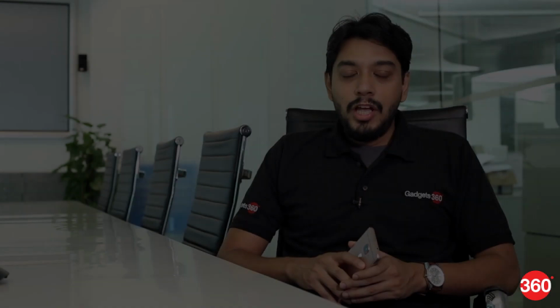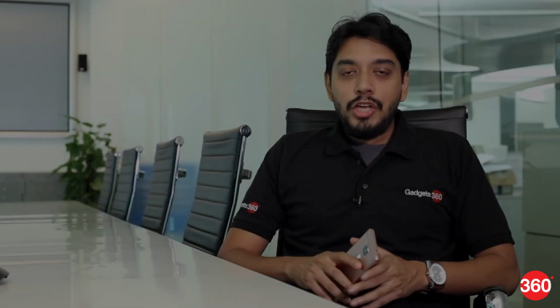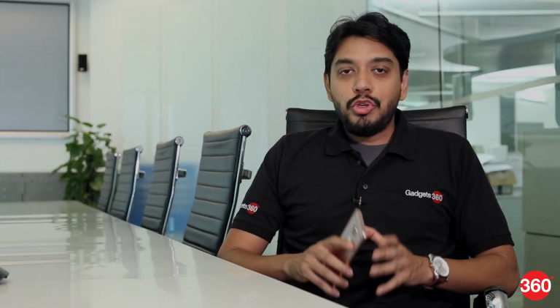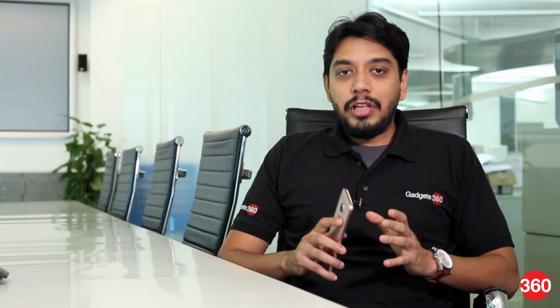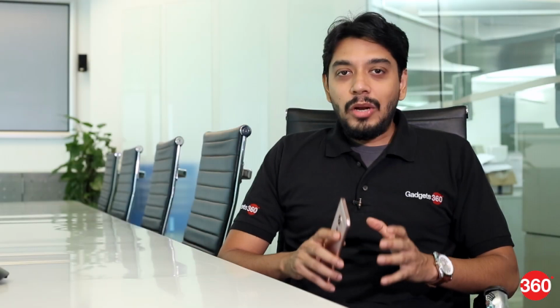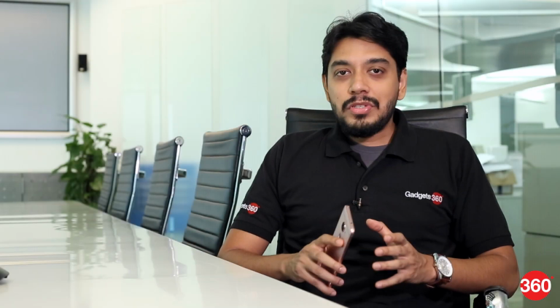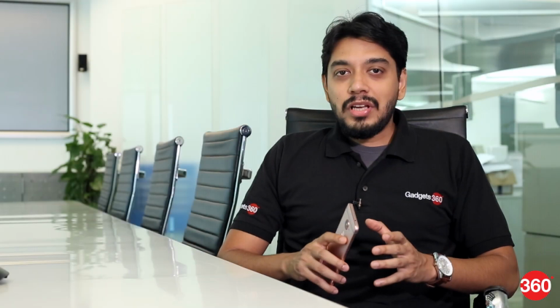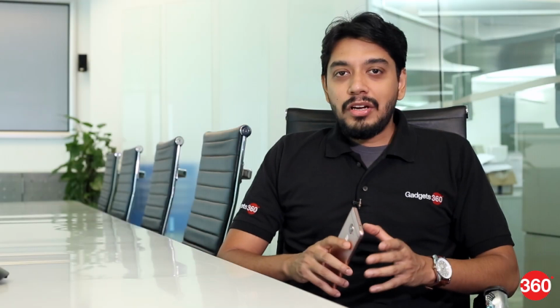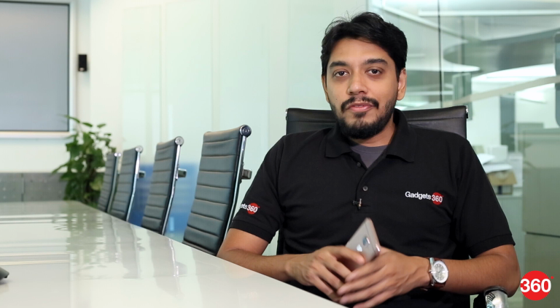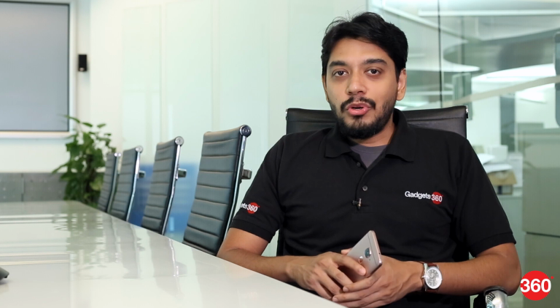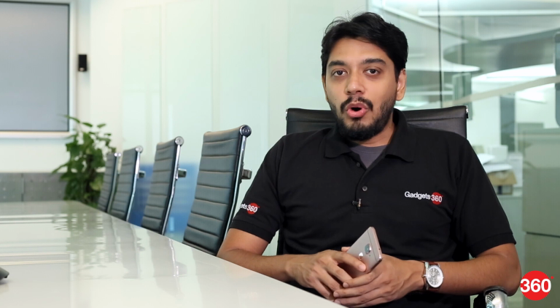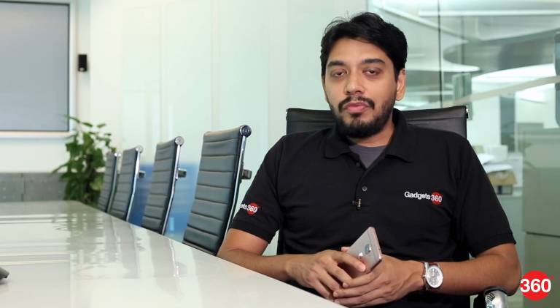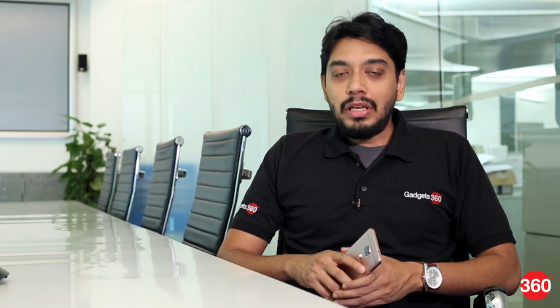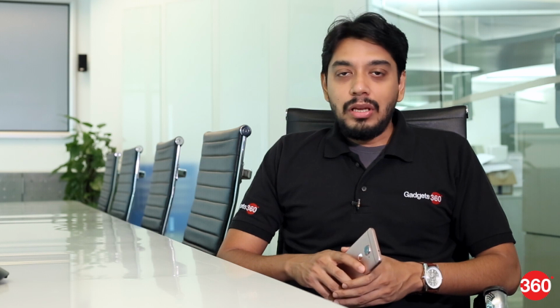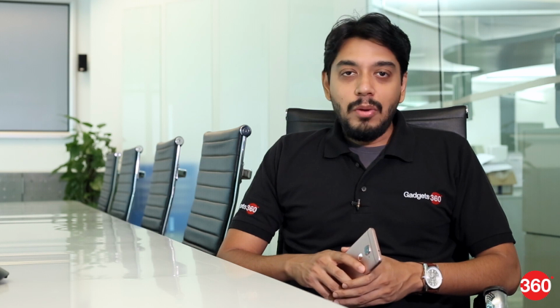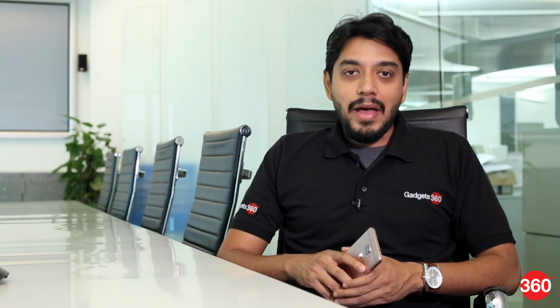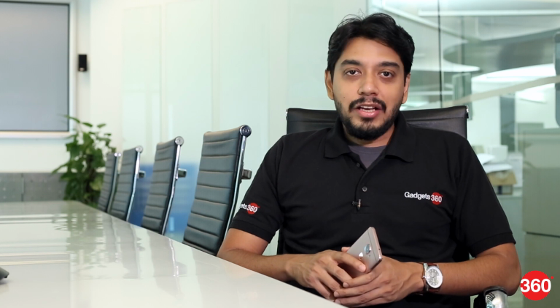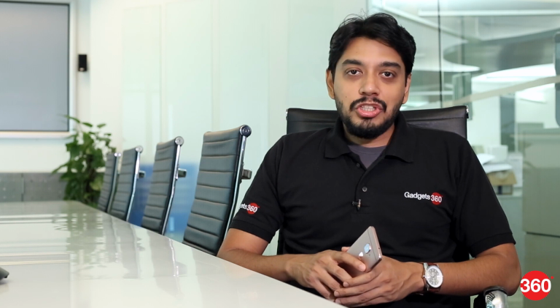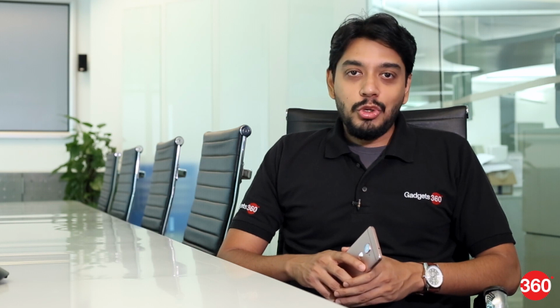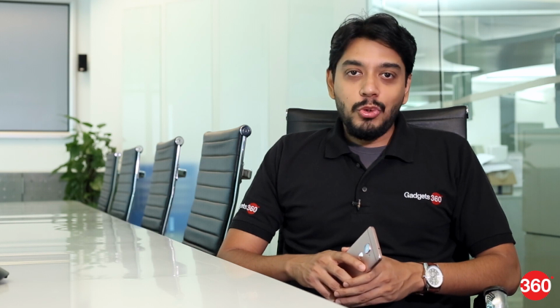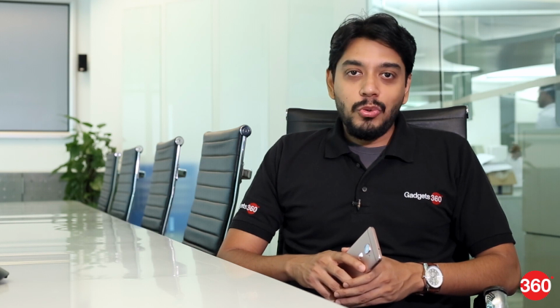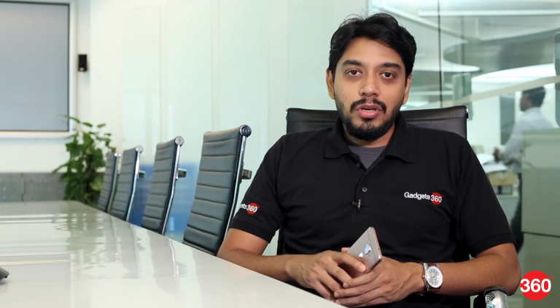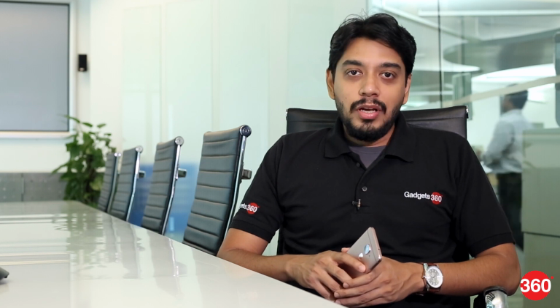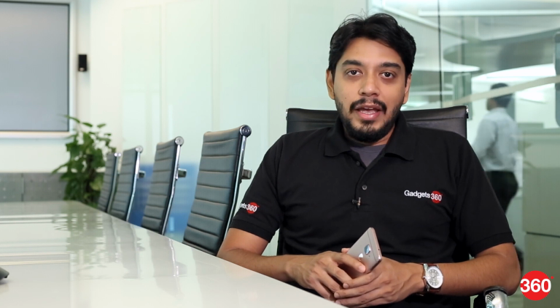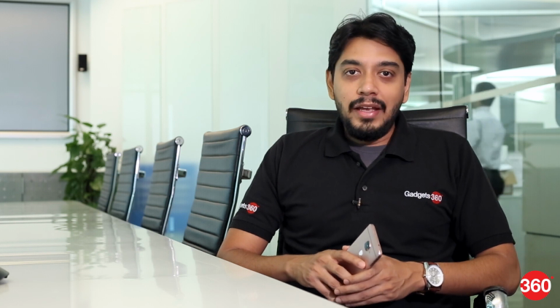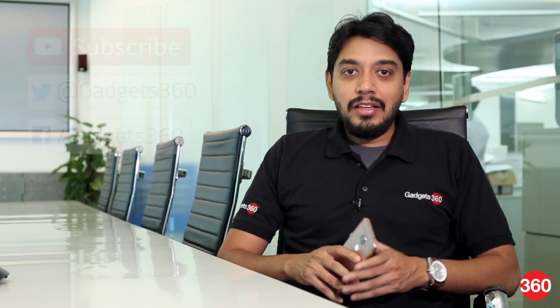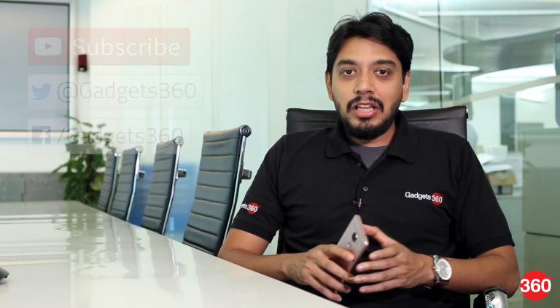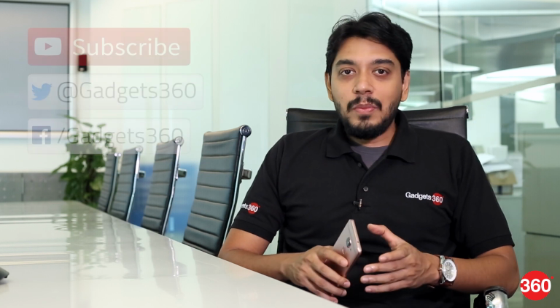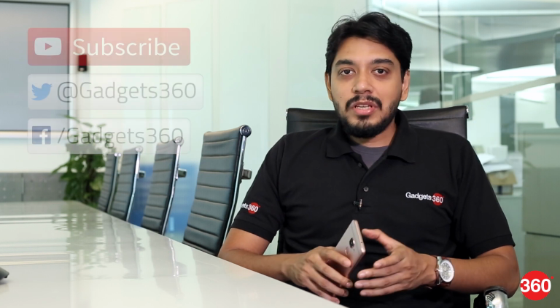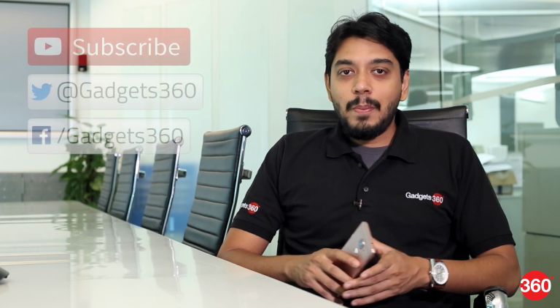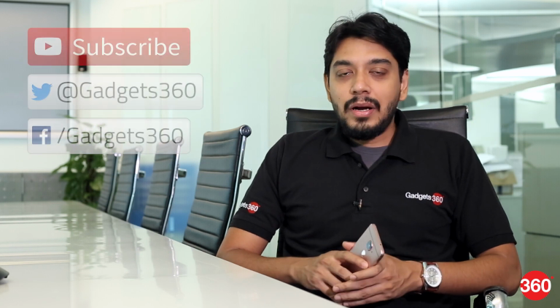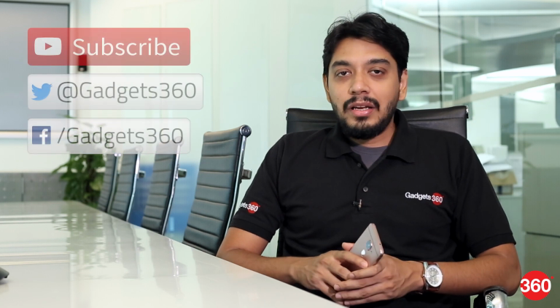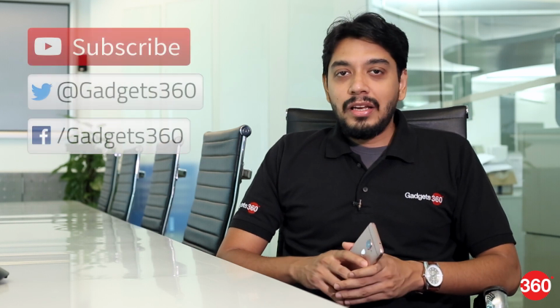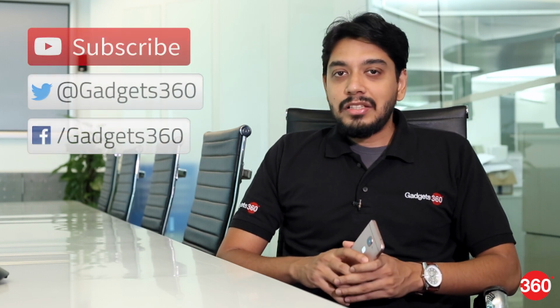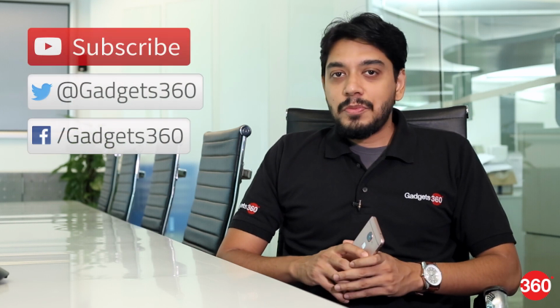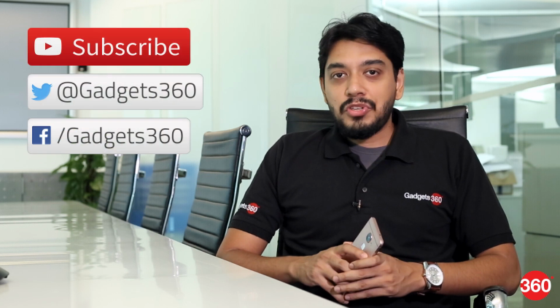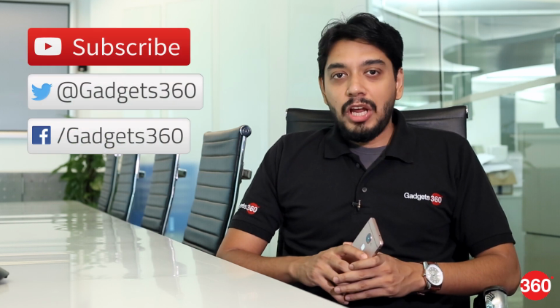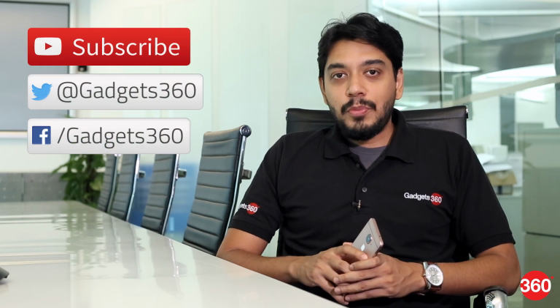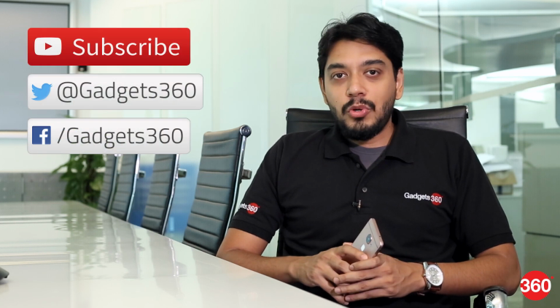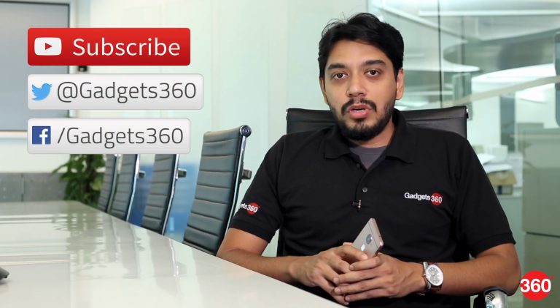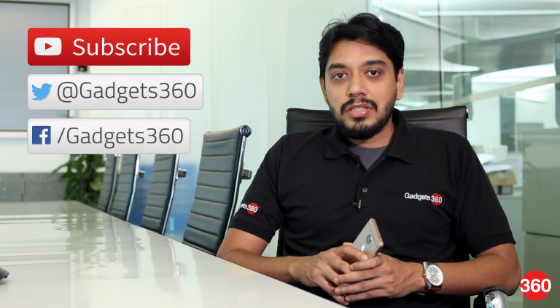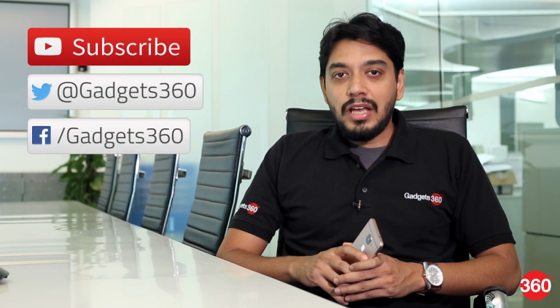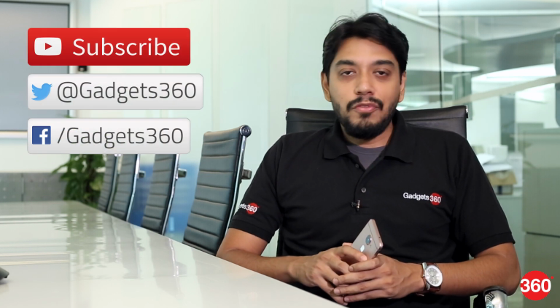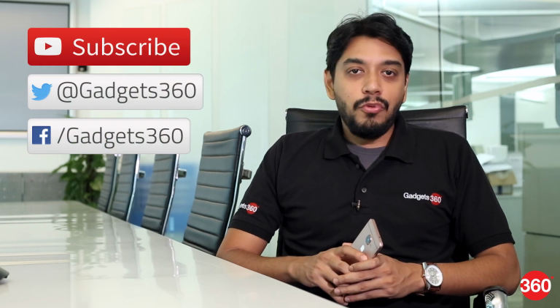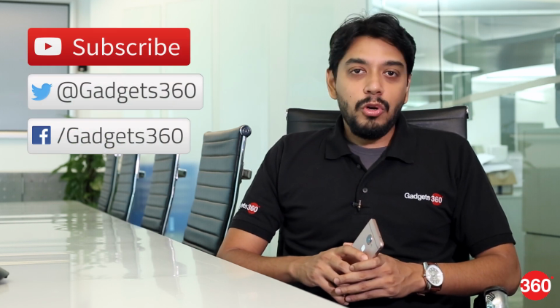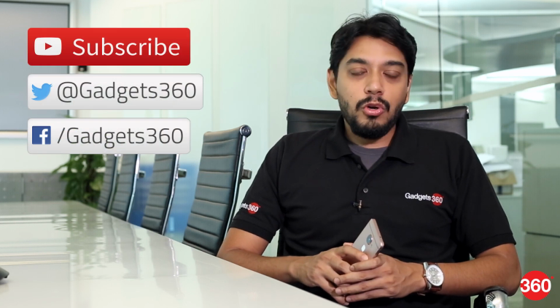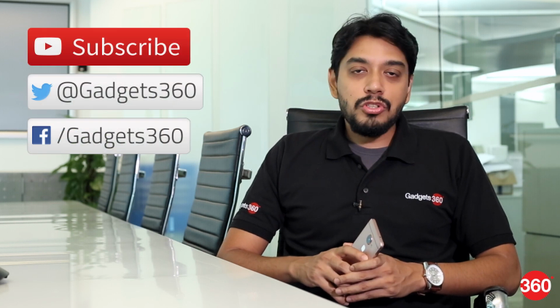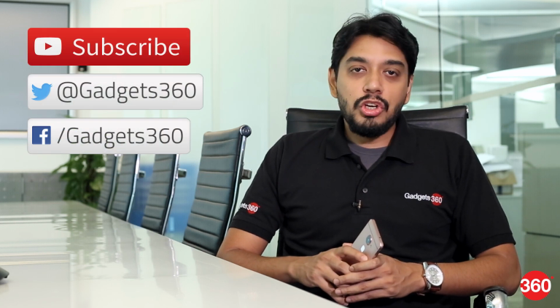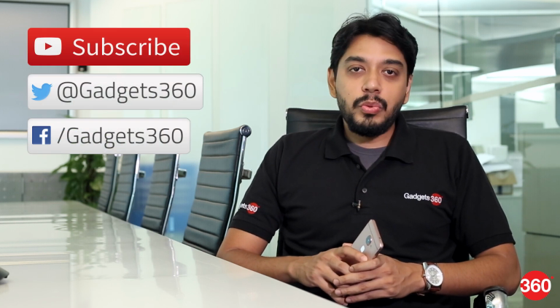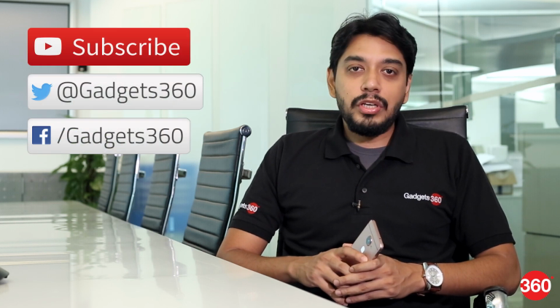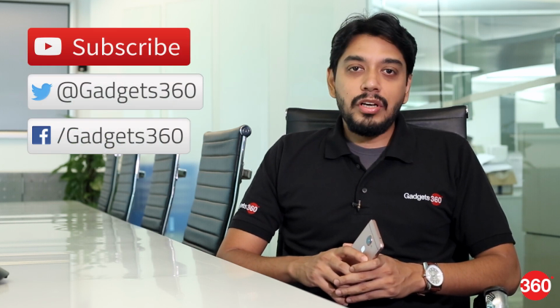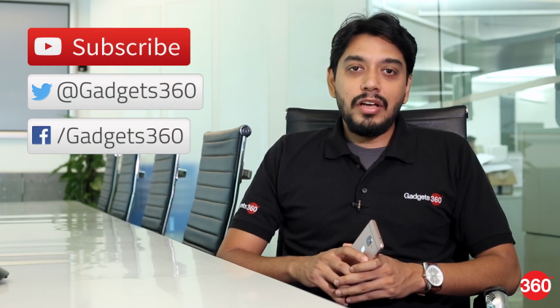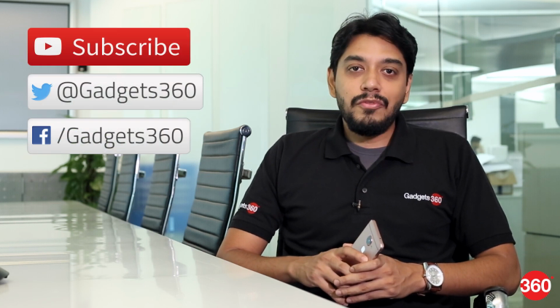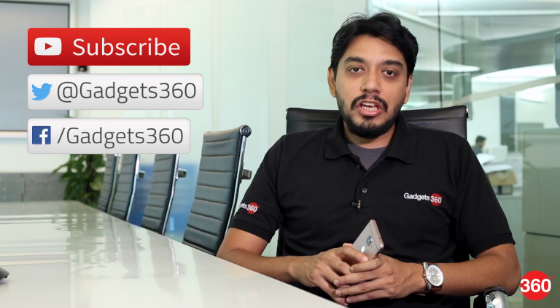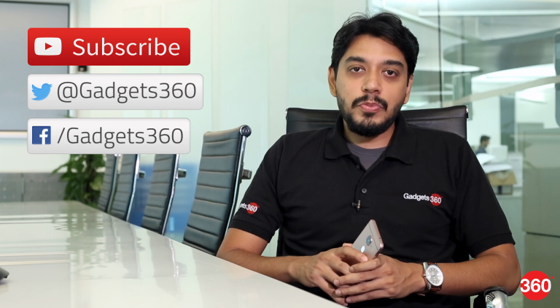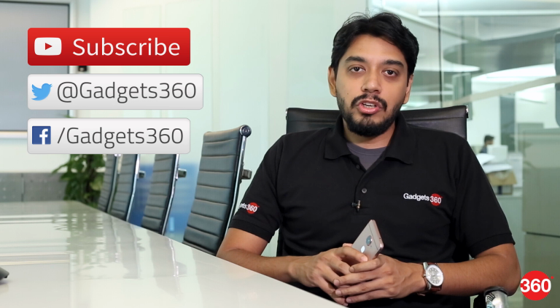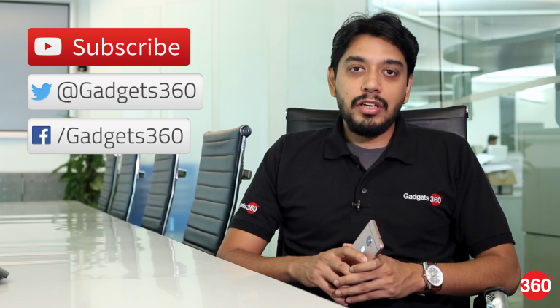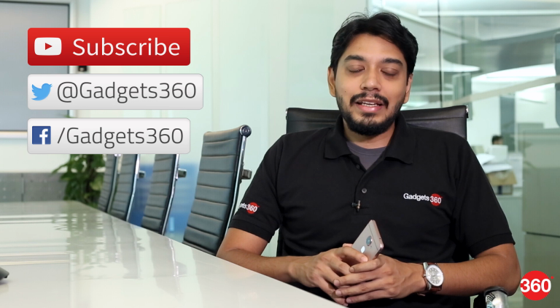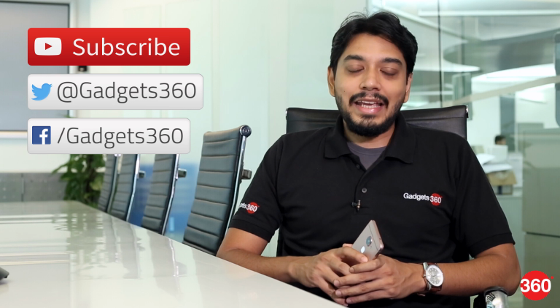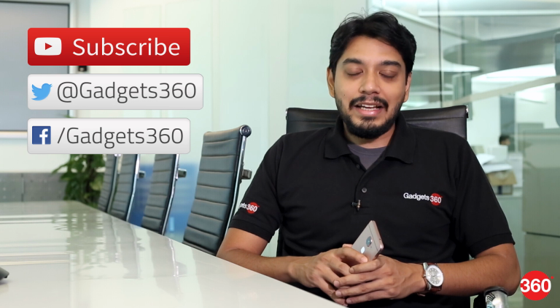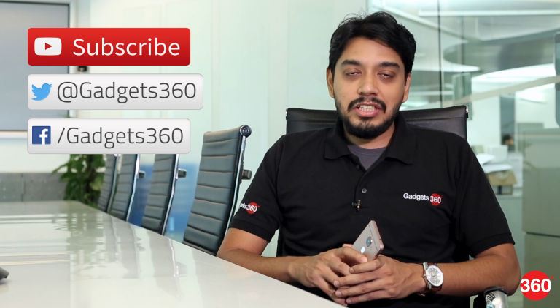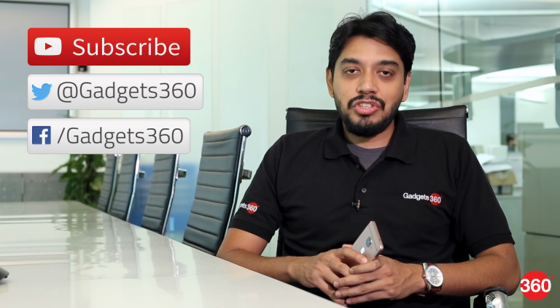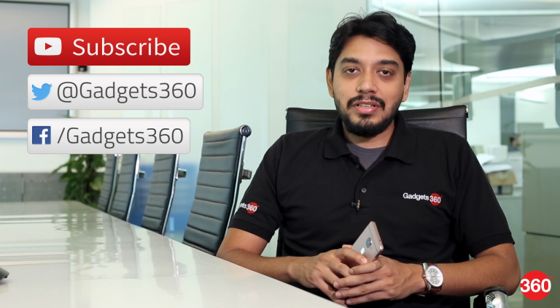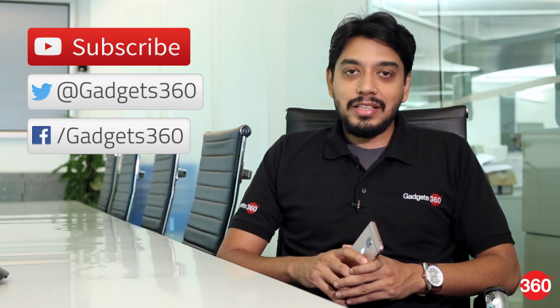So that was our review of the Le Max 2. Hit the thumbs up button and subscribe to us, and follow us on Twitter and Facebook at Gadgets360.